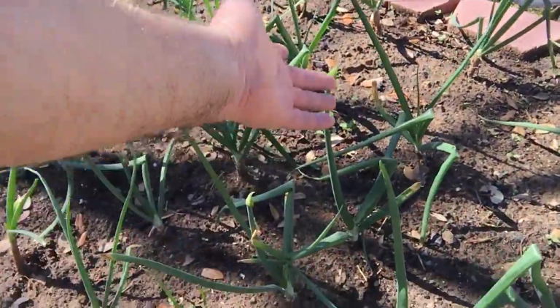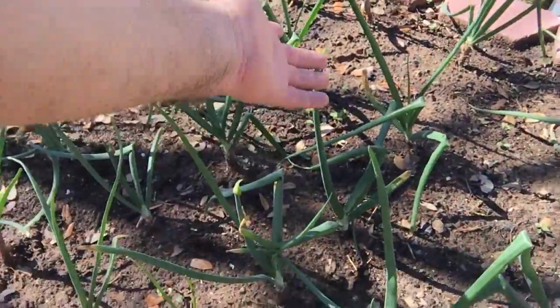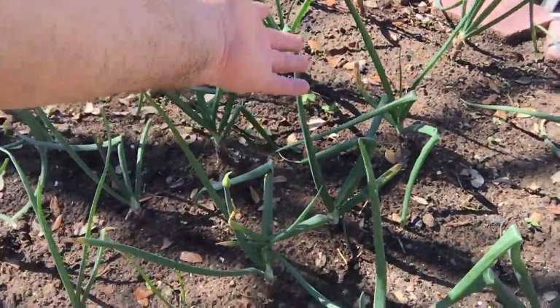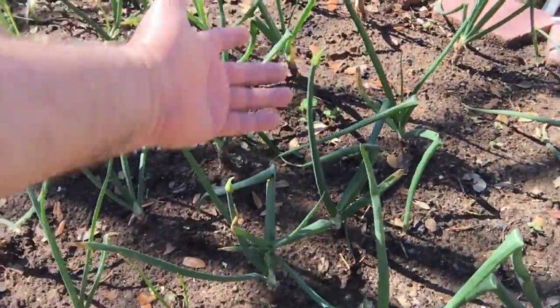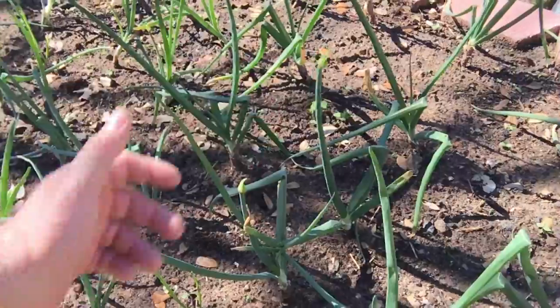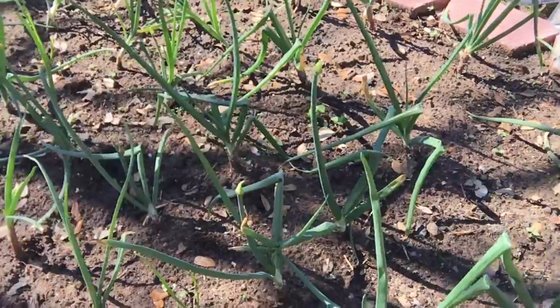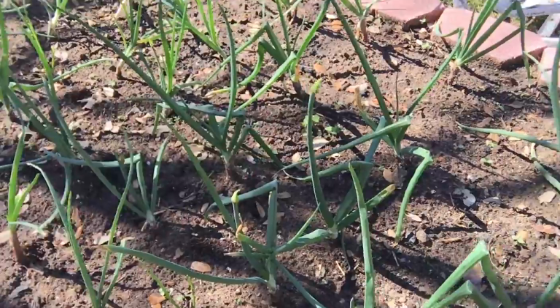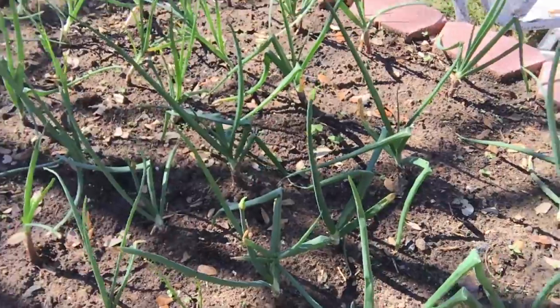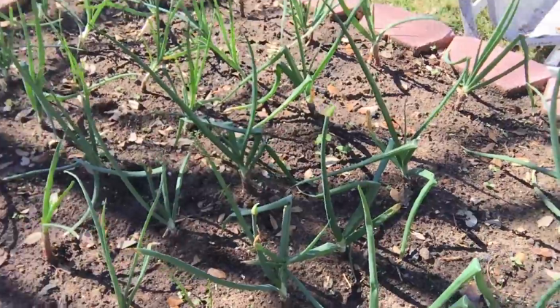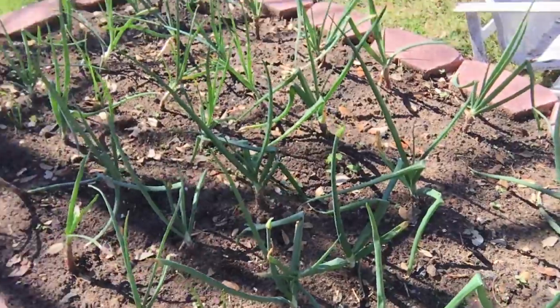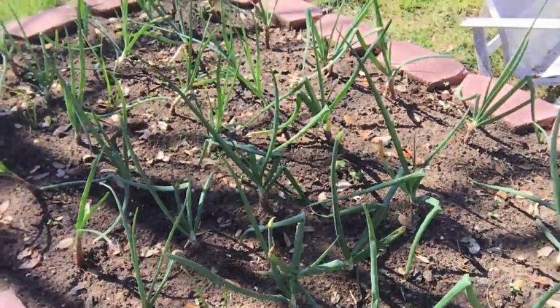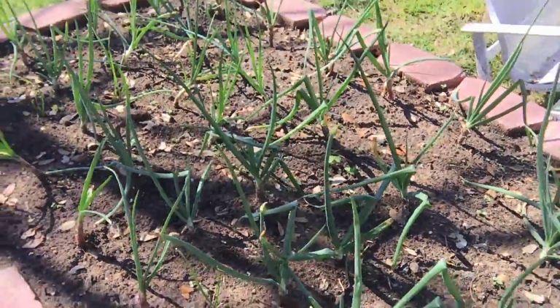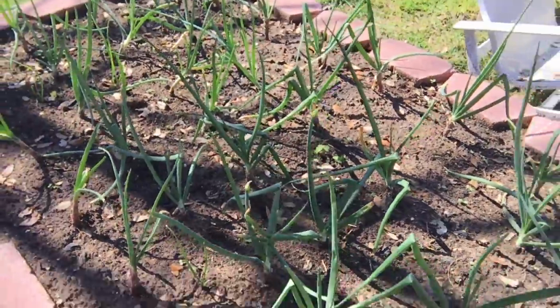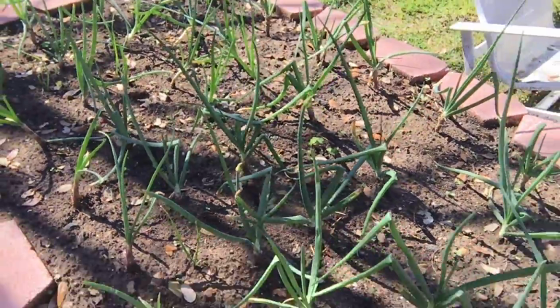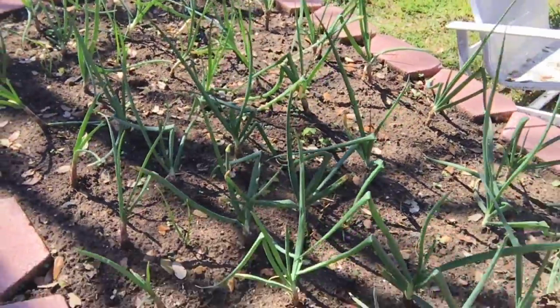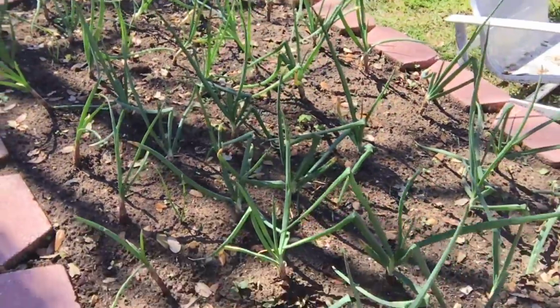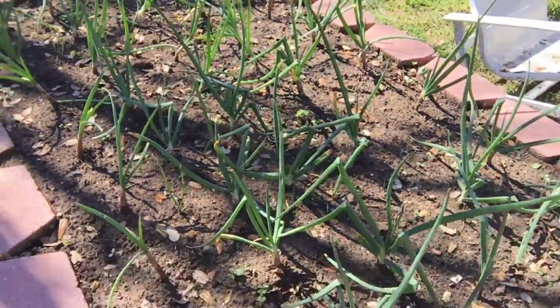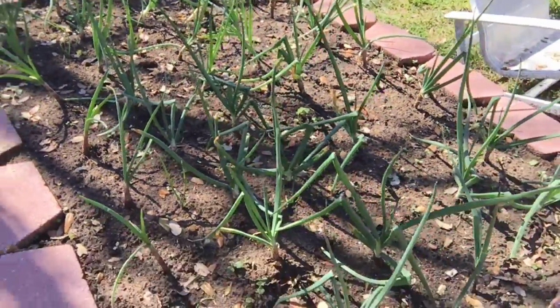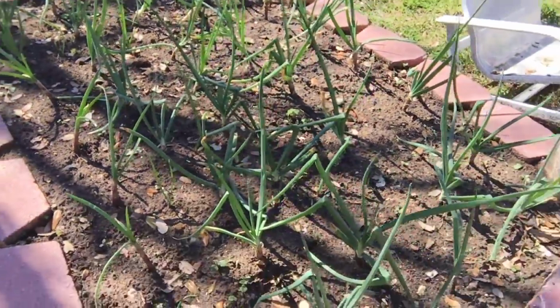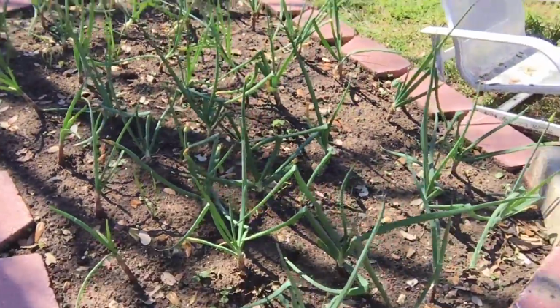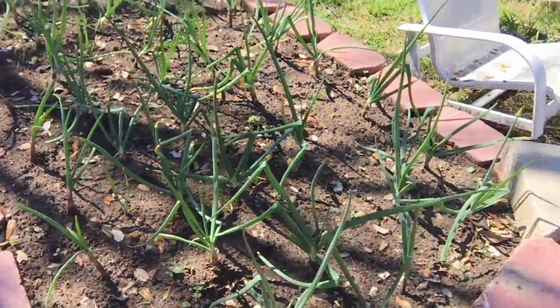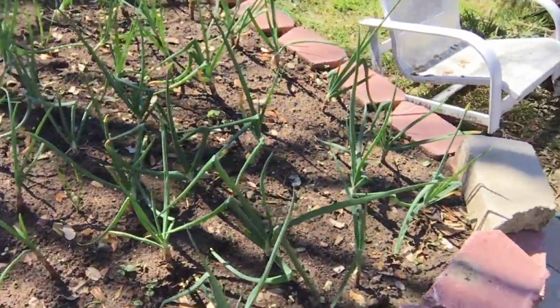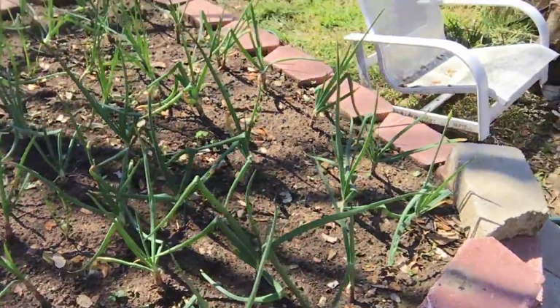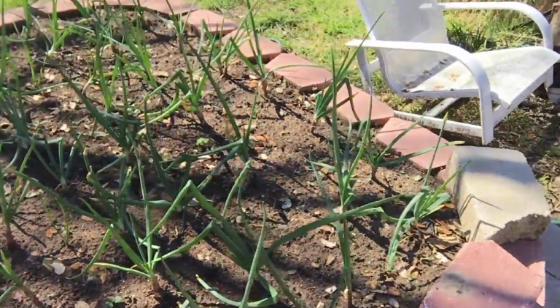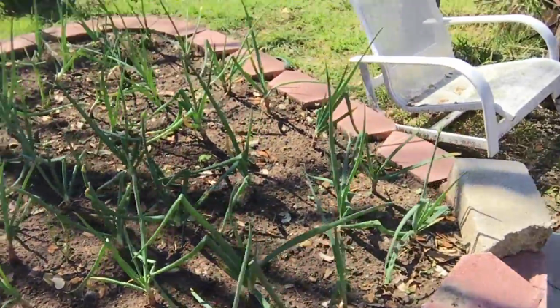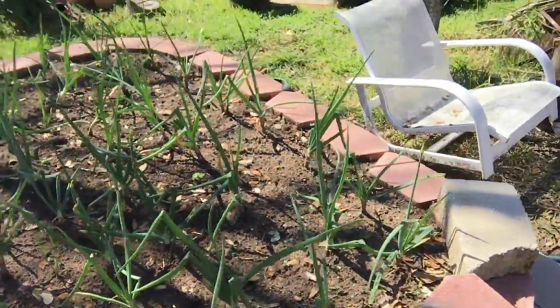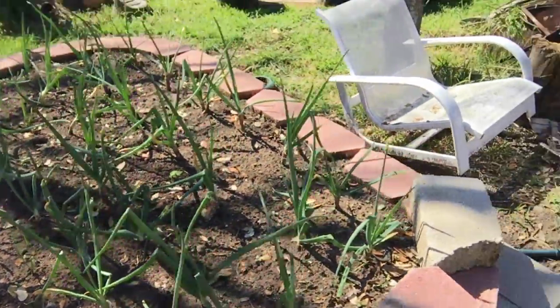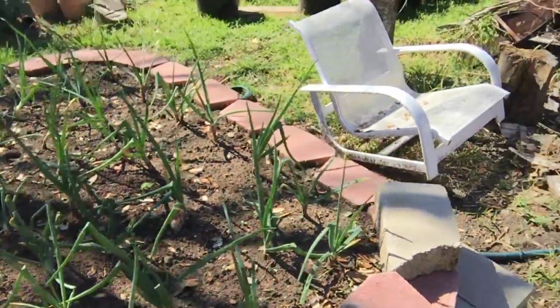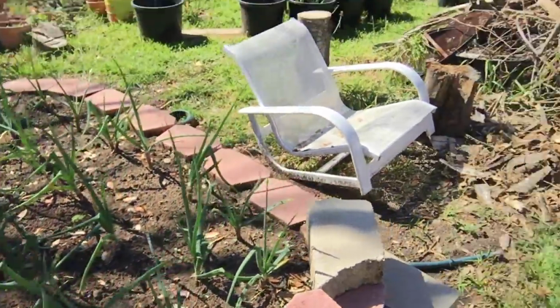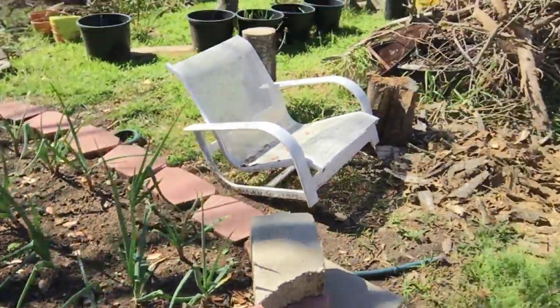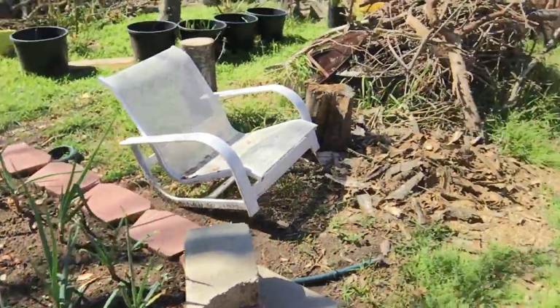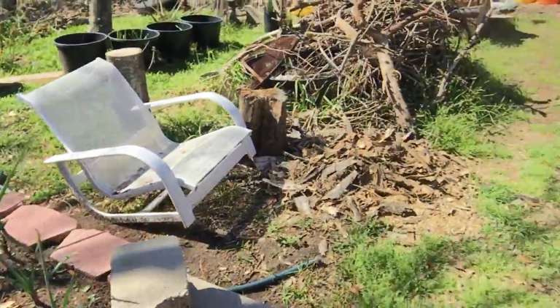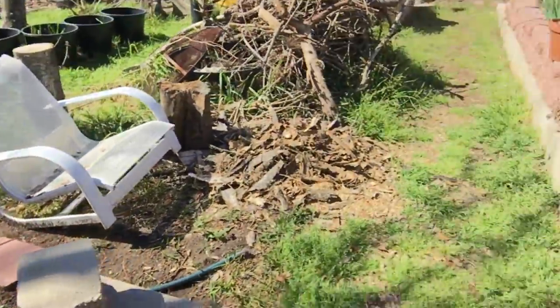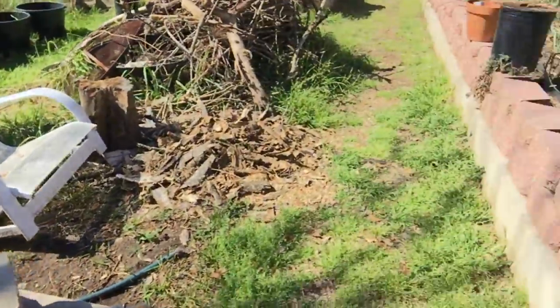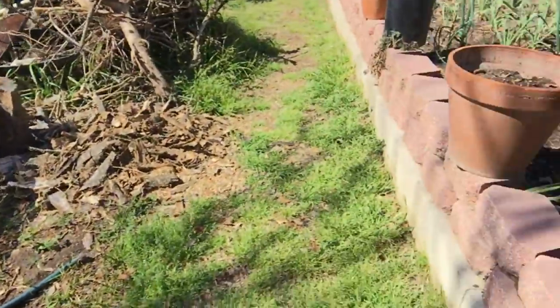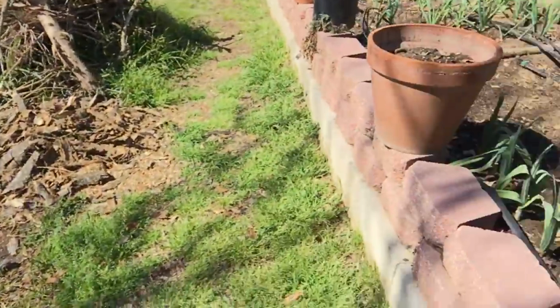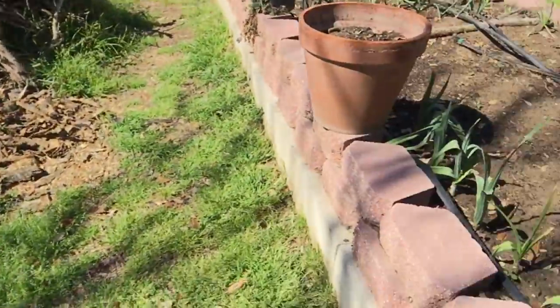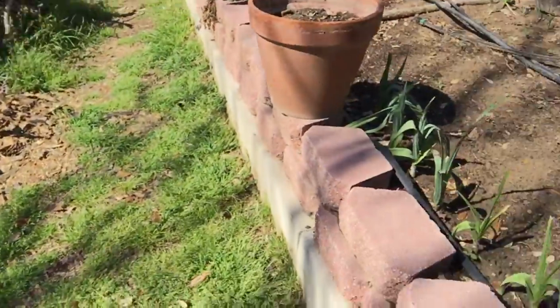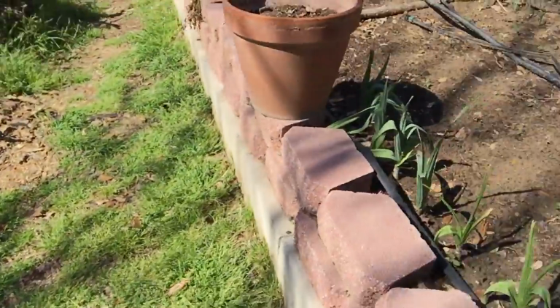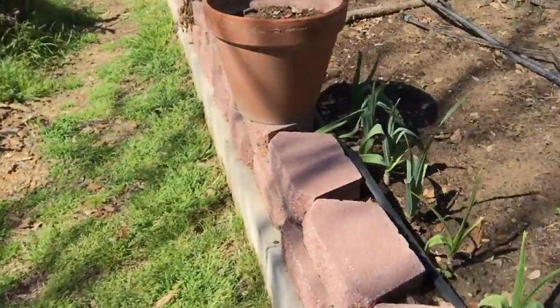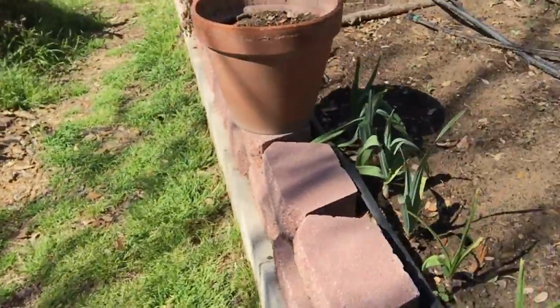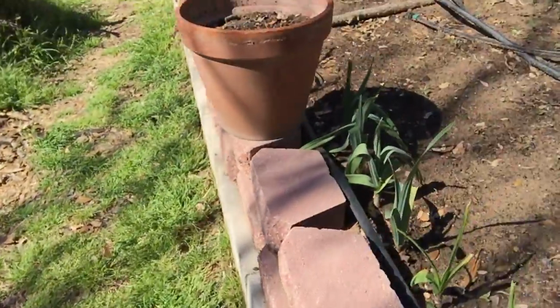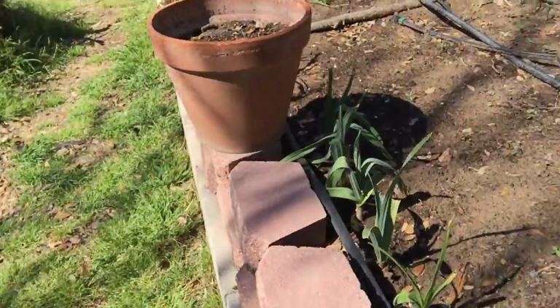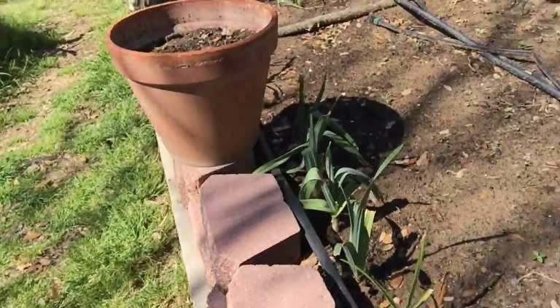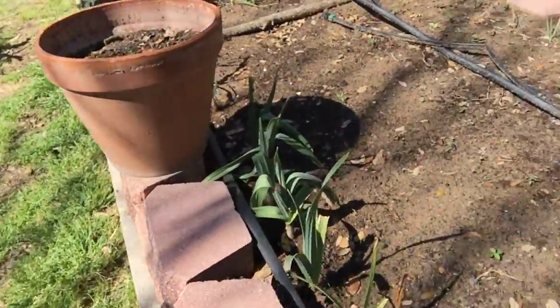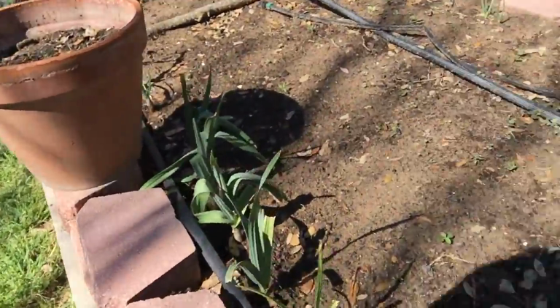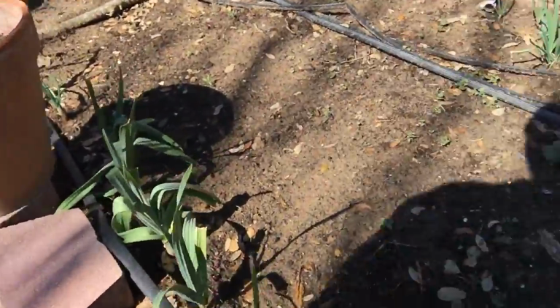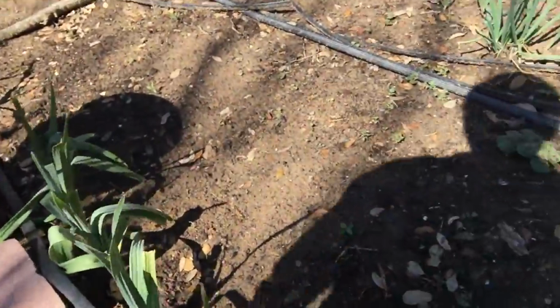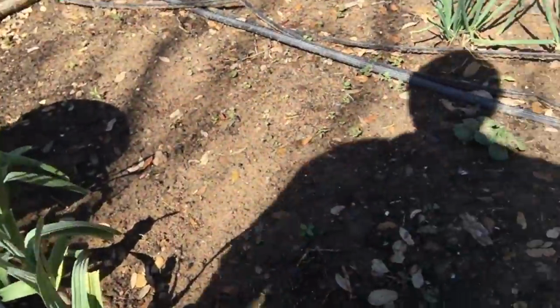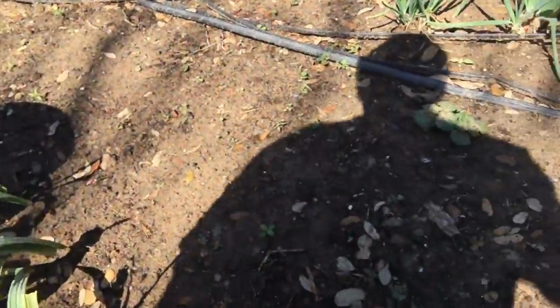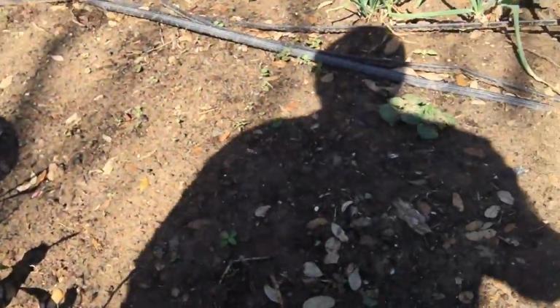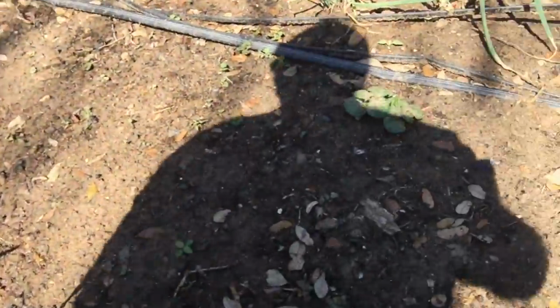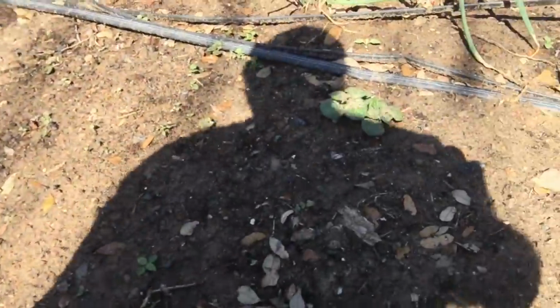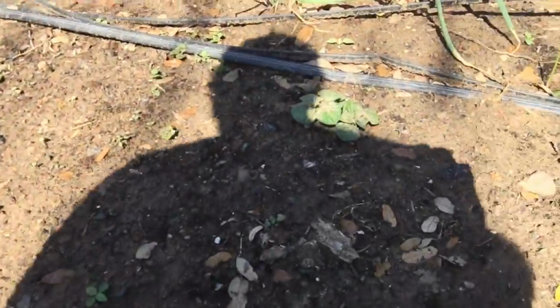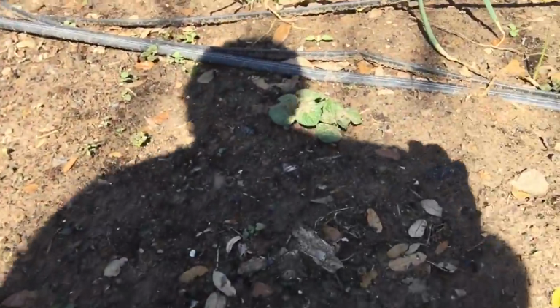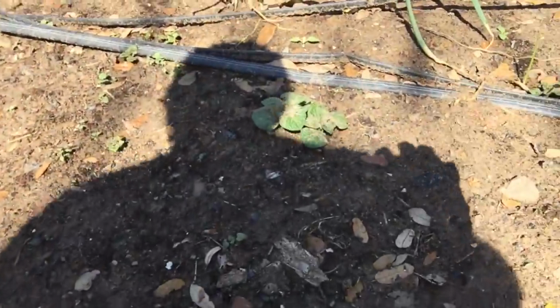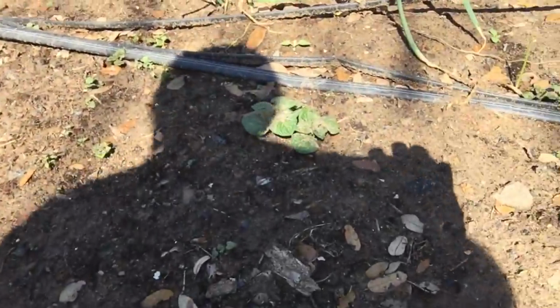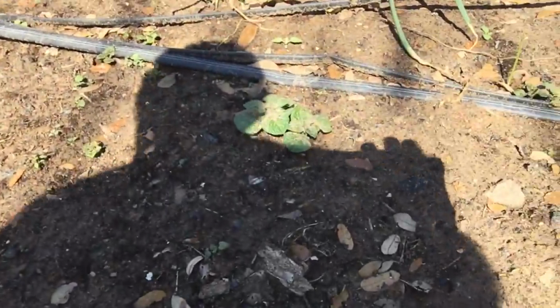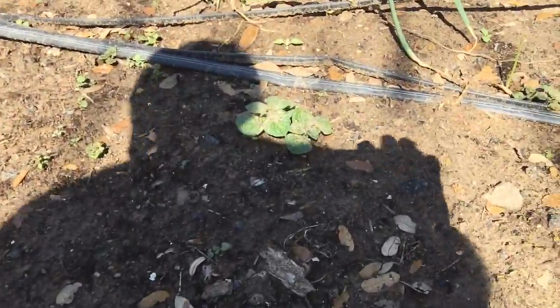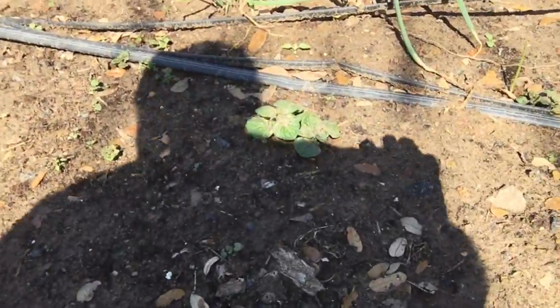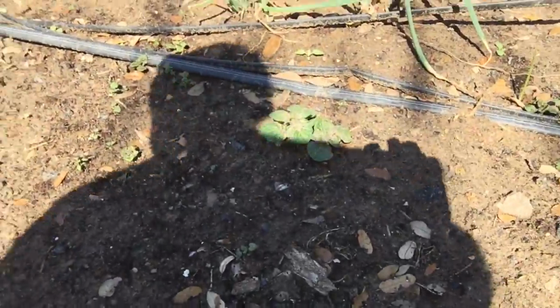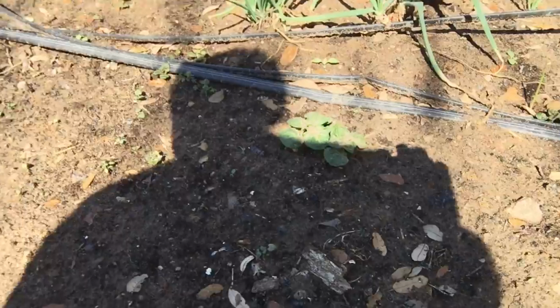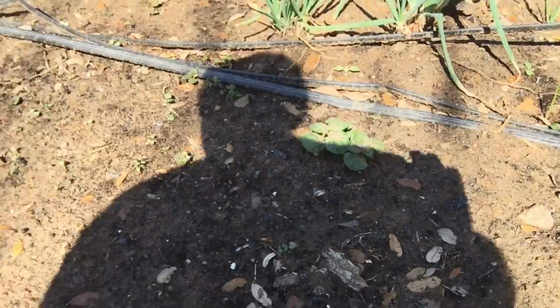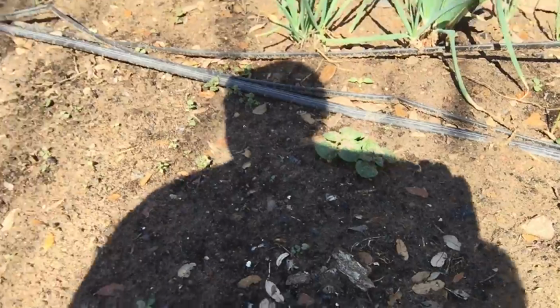Some are going to seed. I don't know if they'll bulb out. But there are potatoes coming up too.